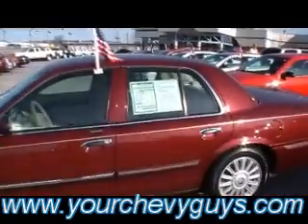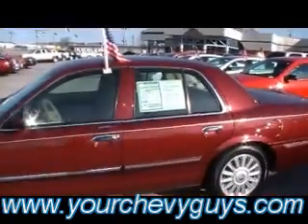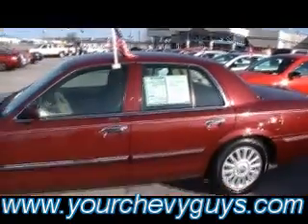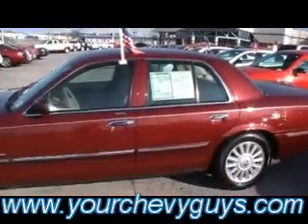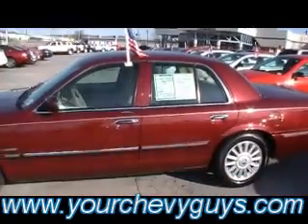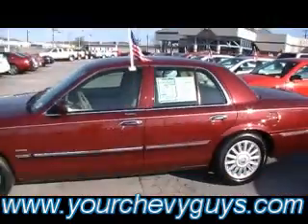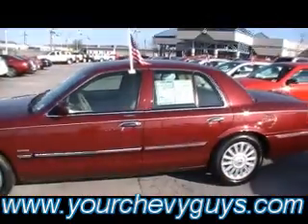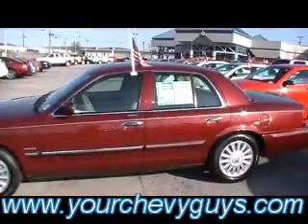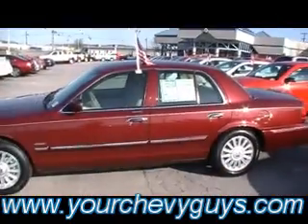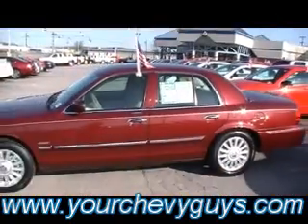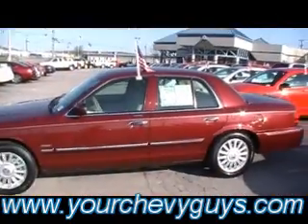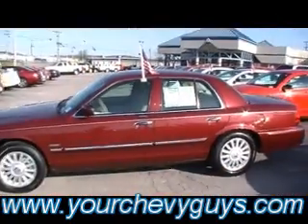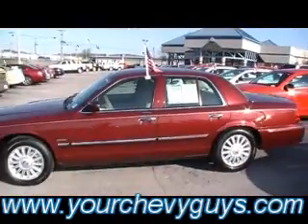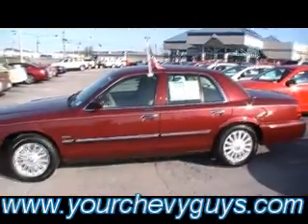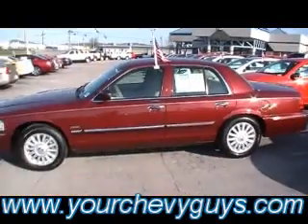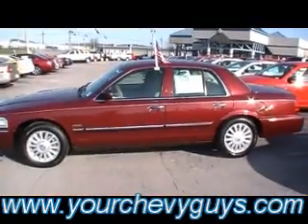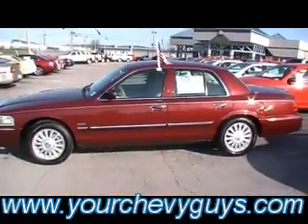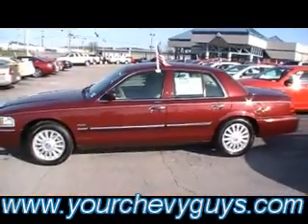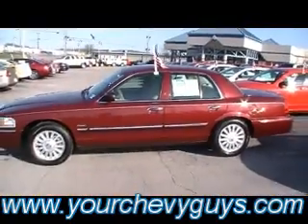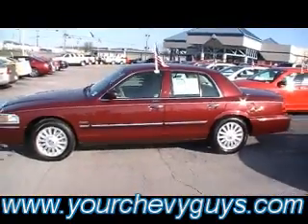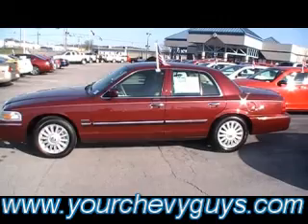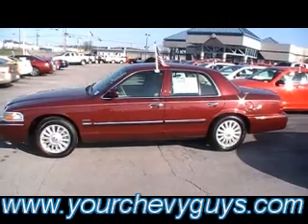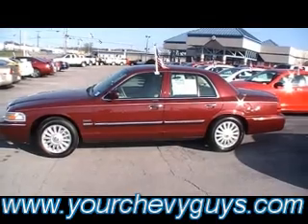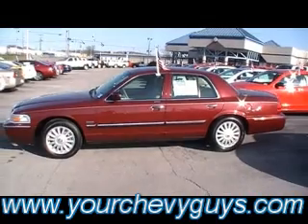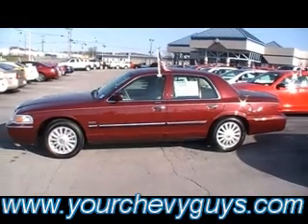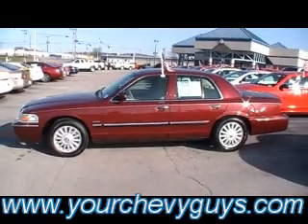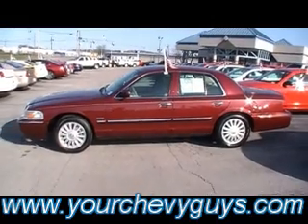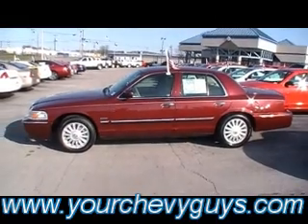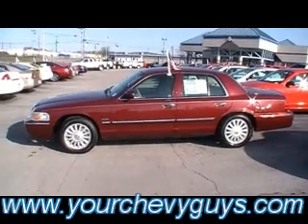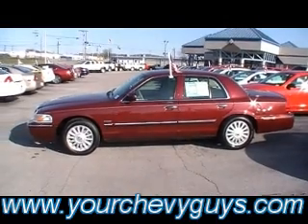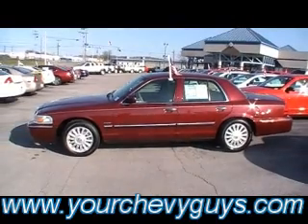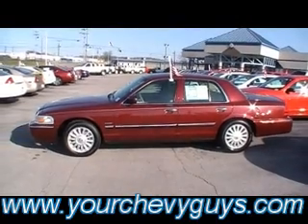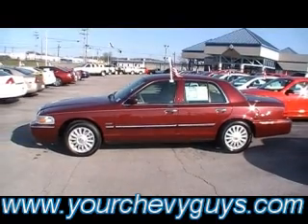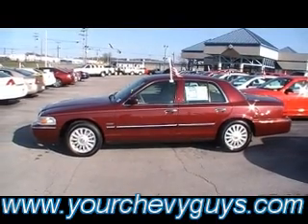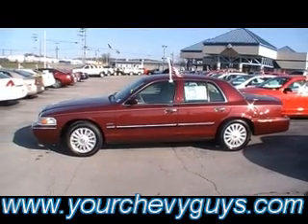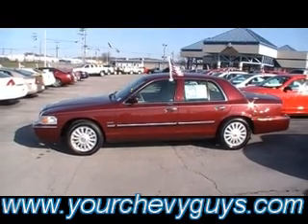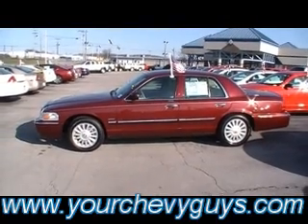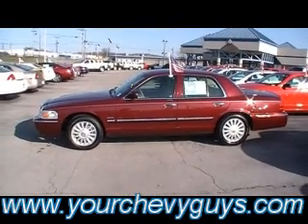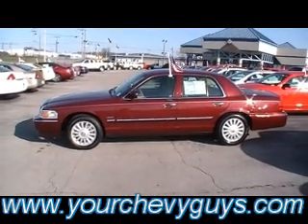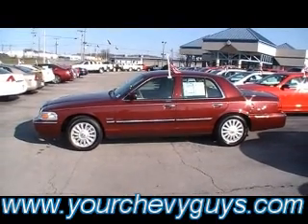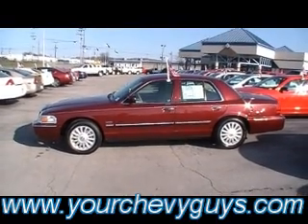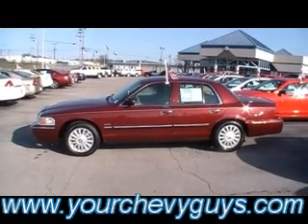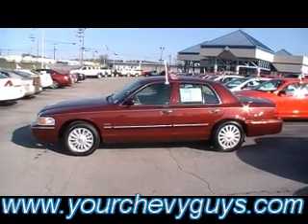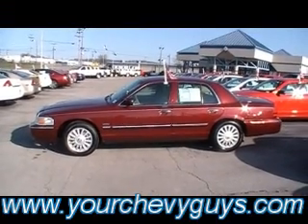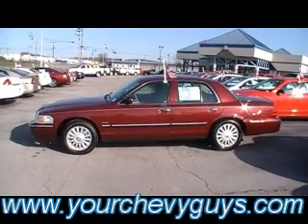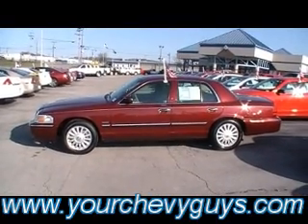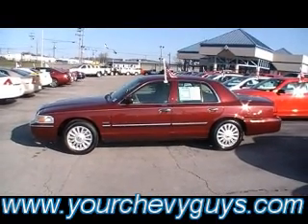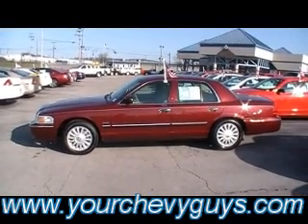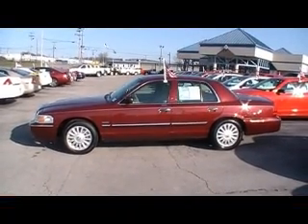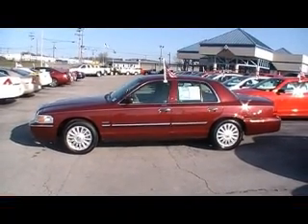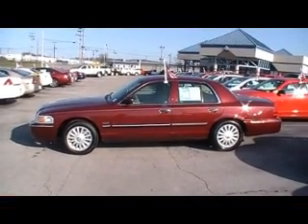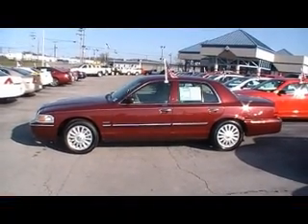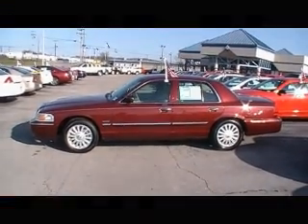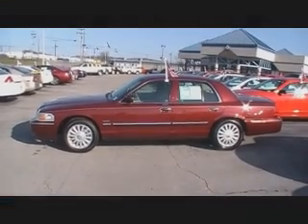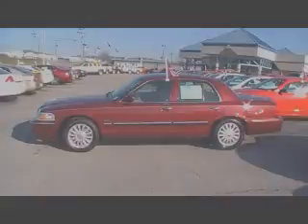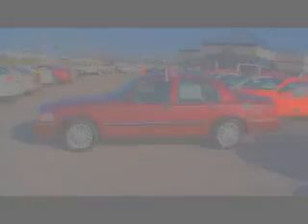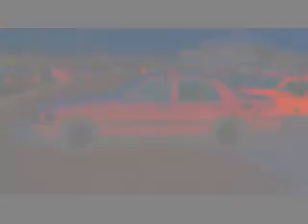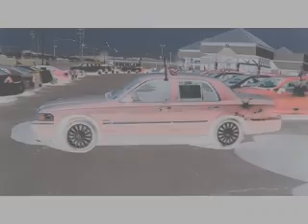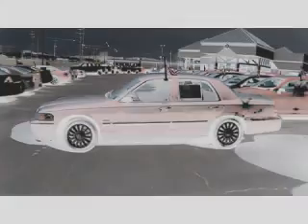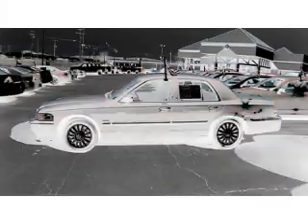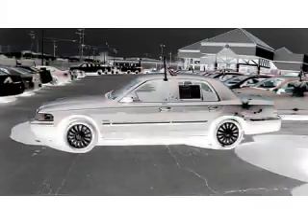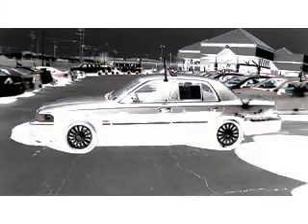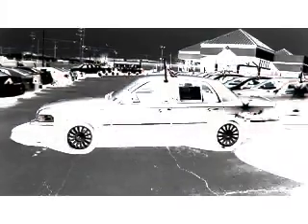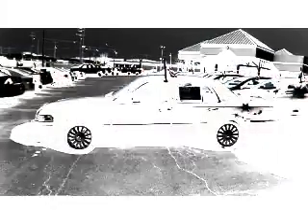Very unique. Come see it live and in person — 310 East 20th, downtown Chattanooga. YourChevyGuys.com